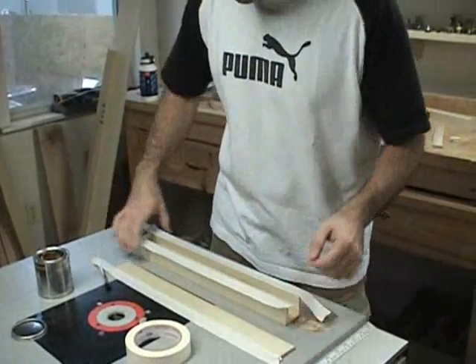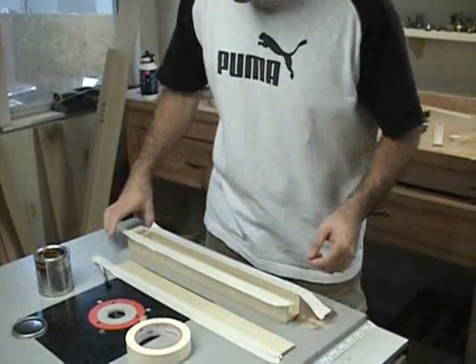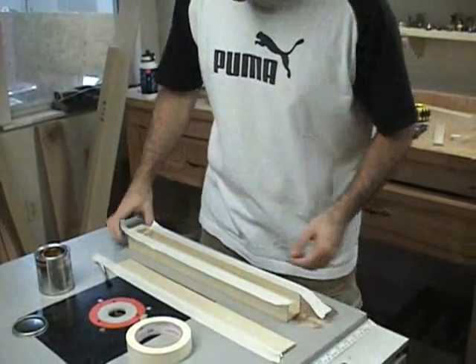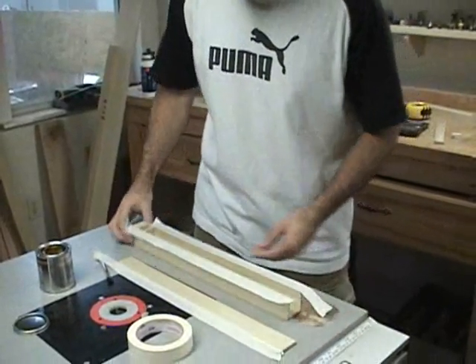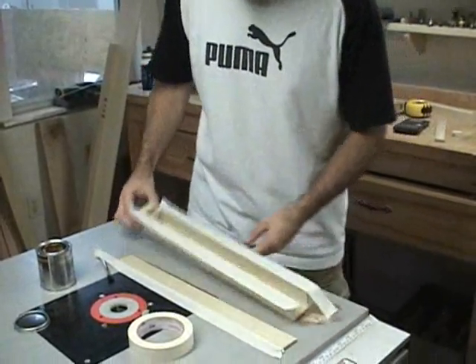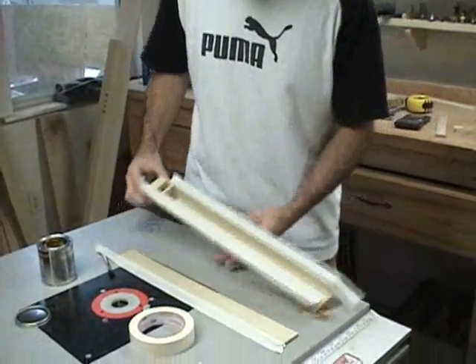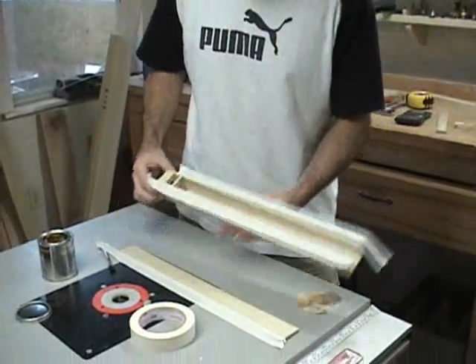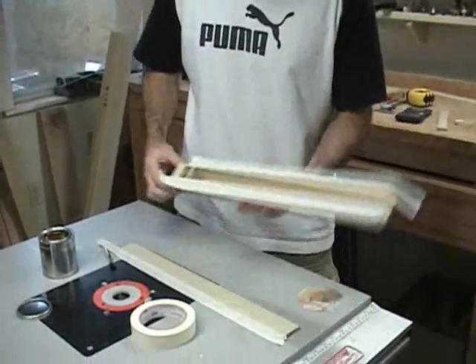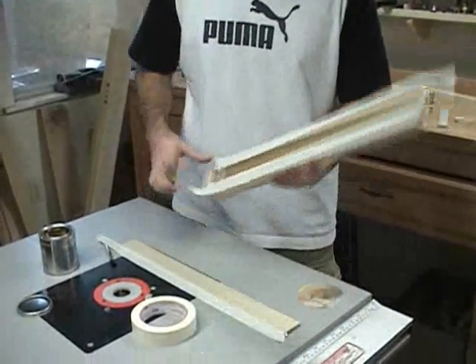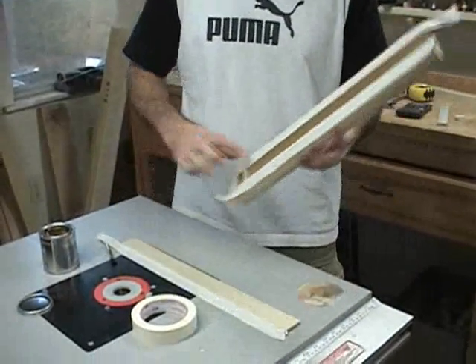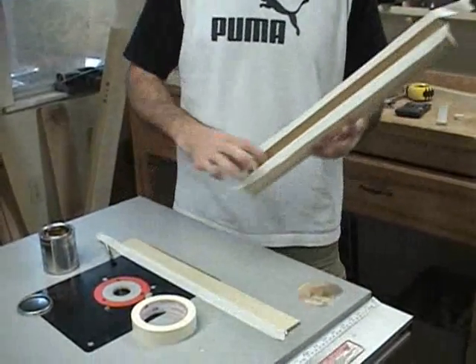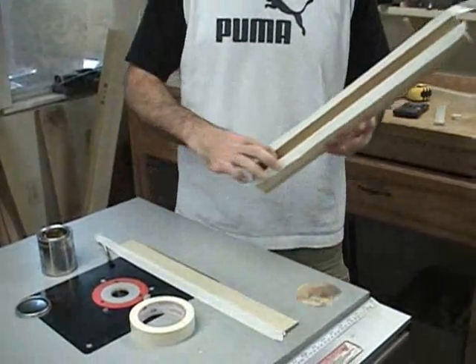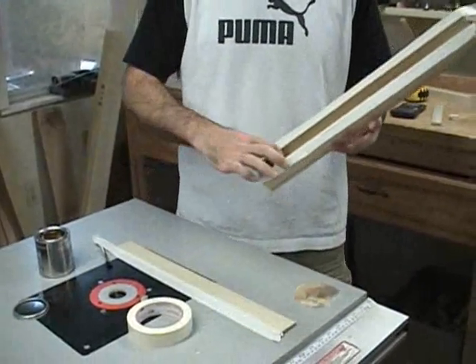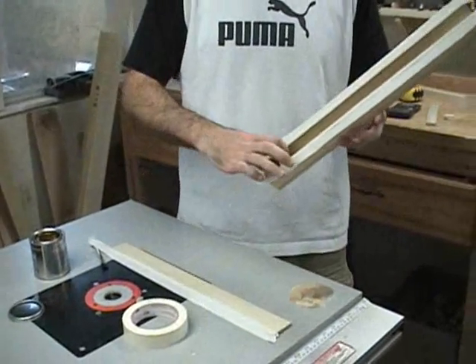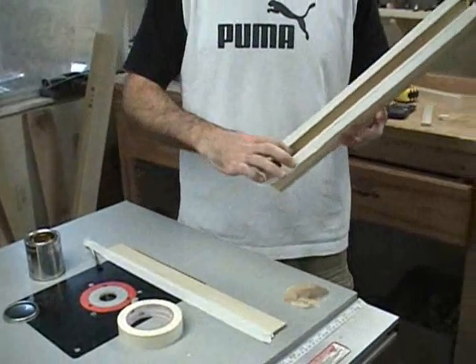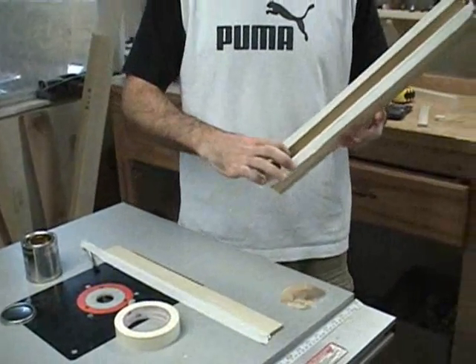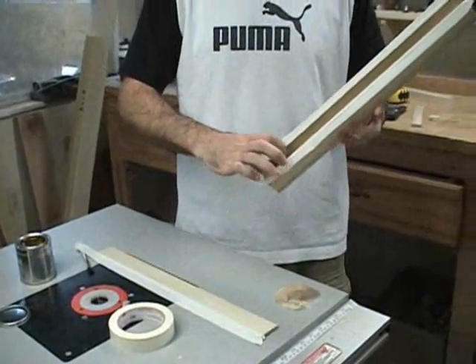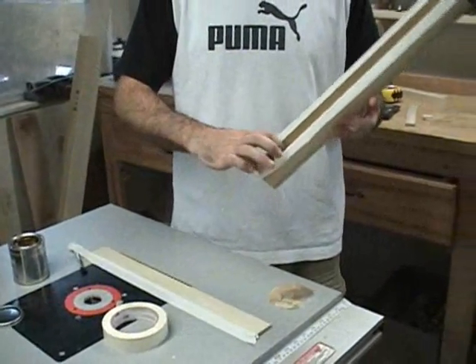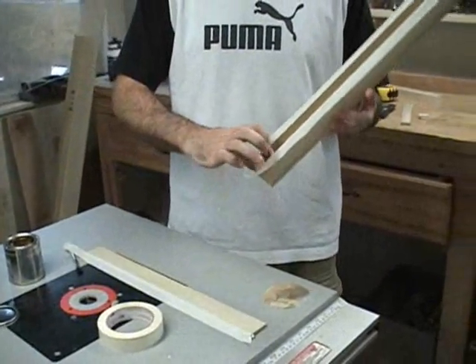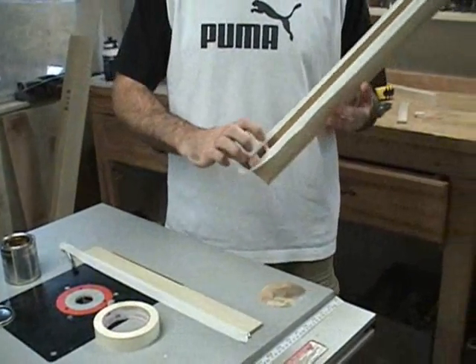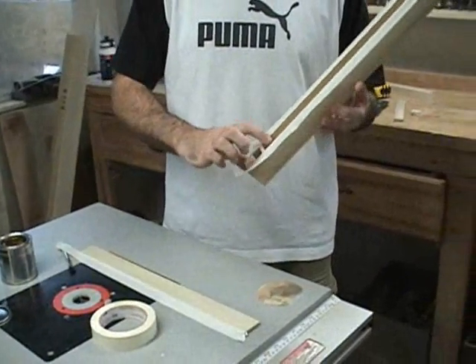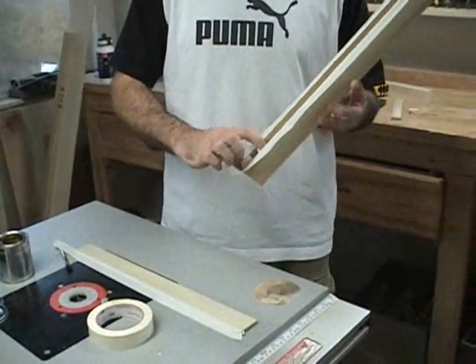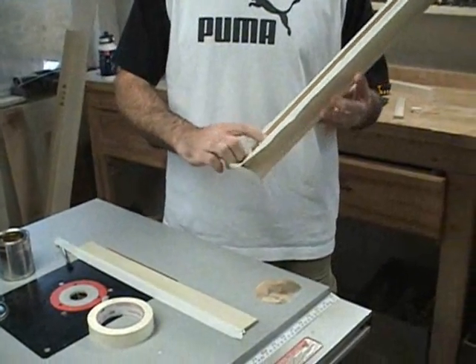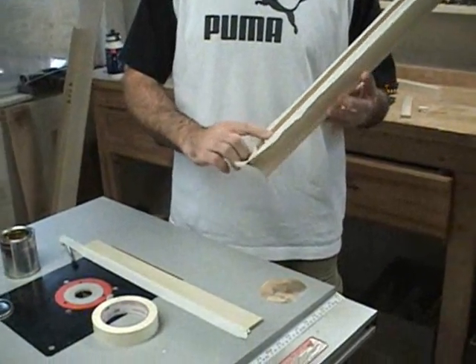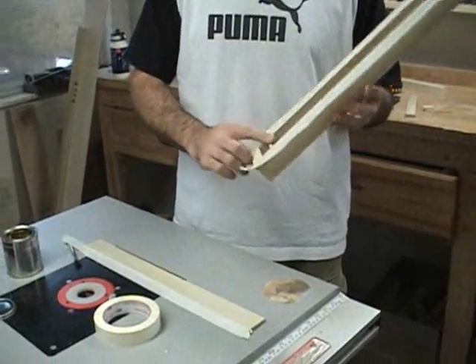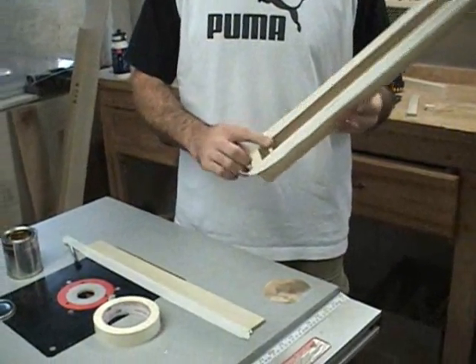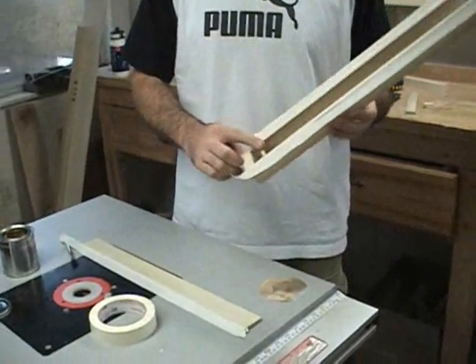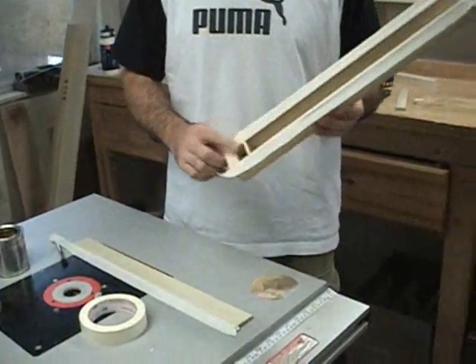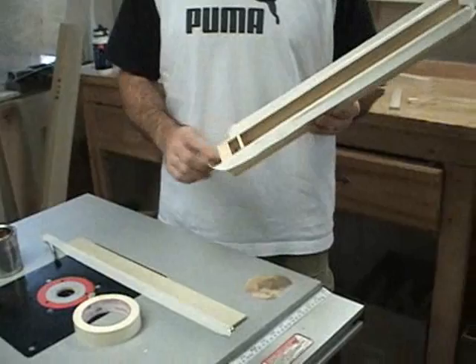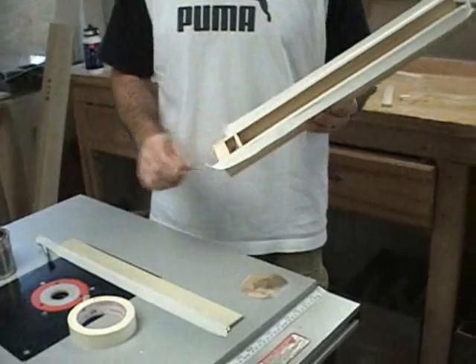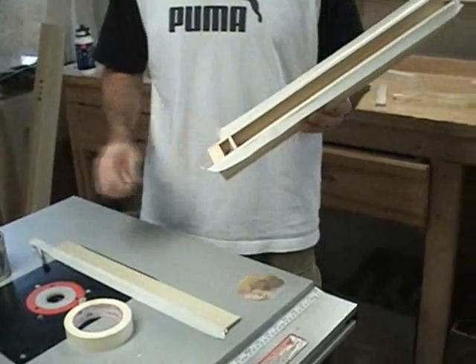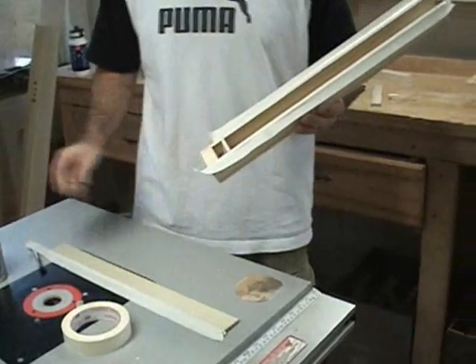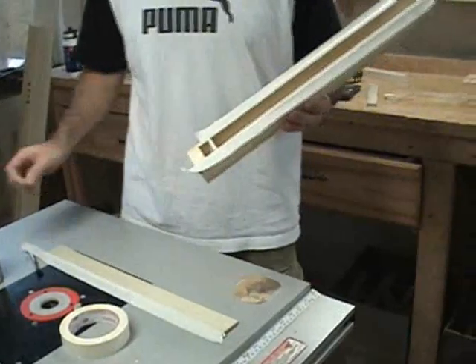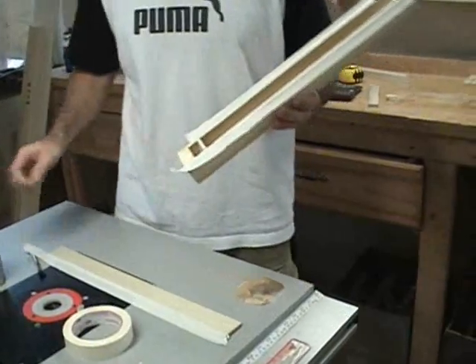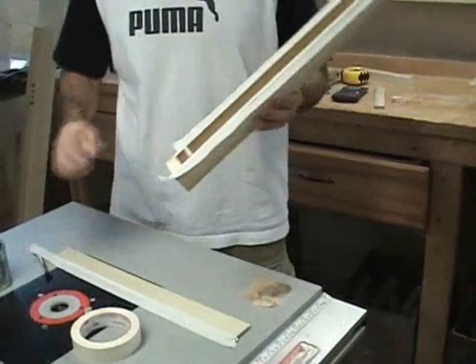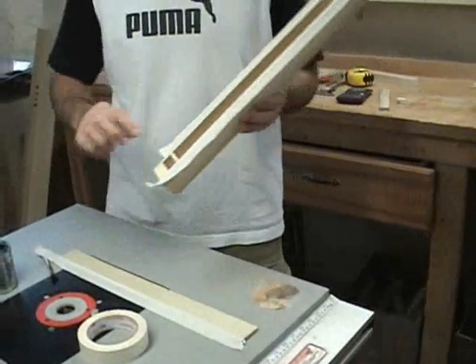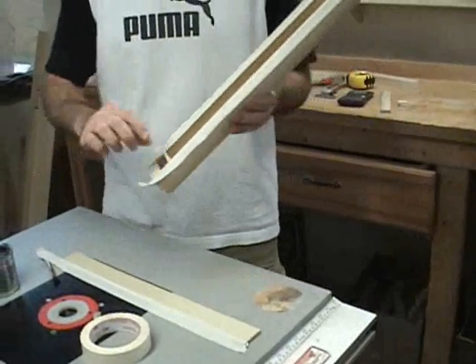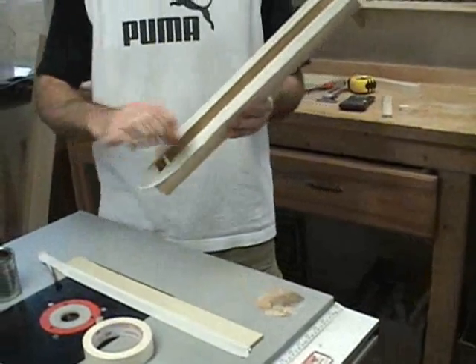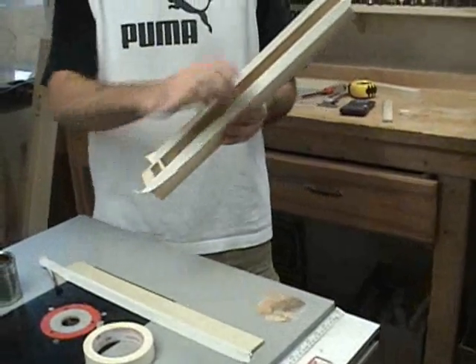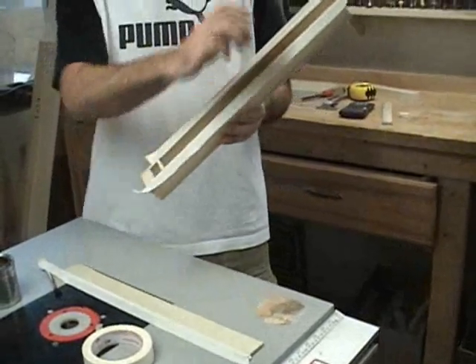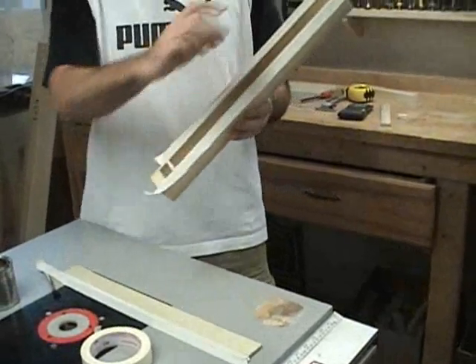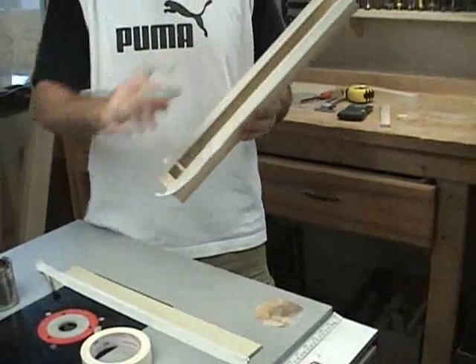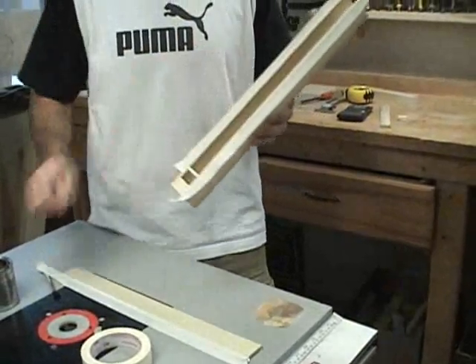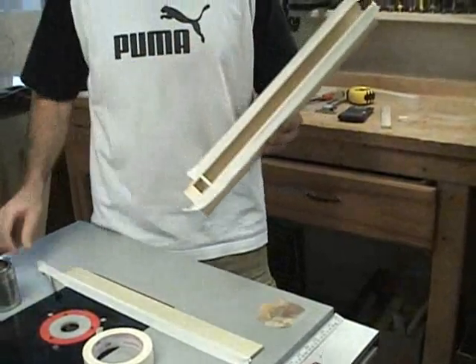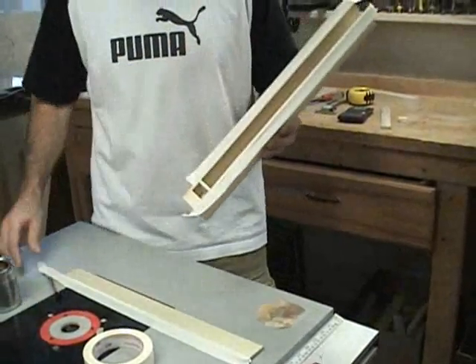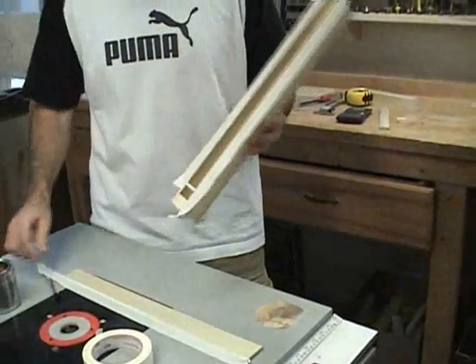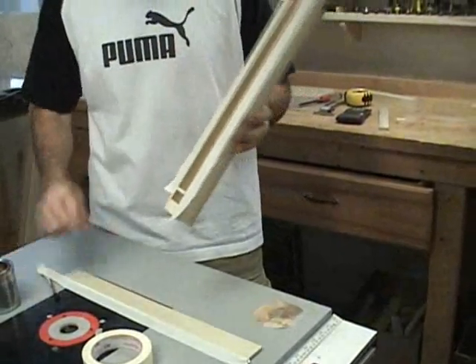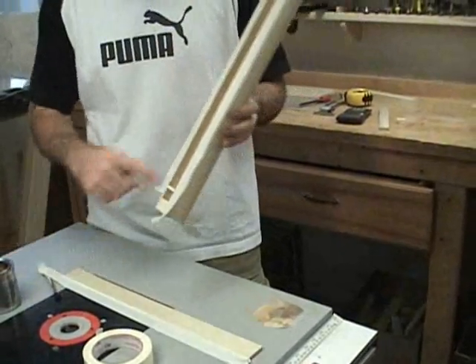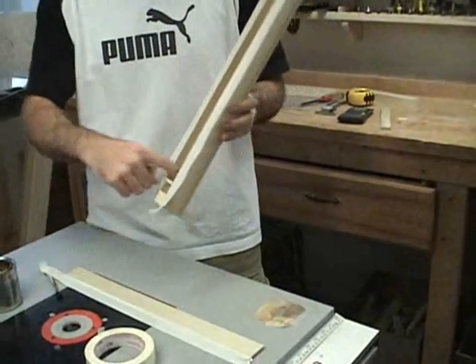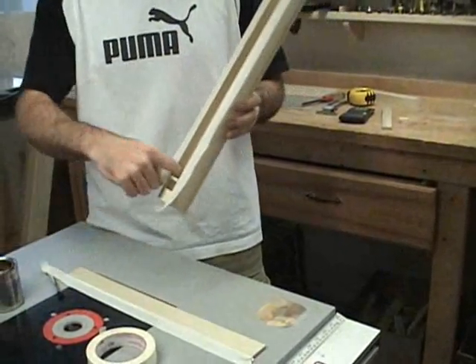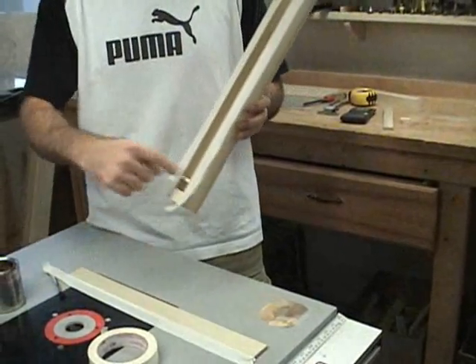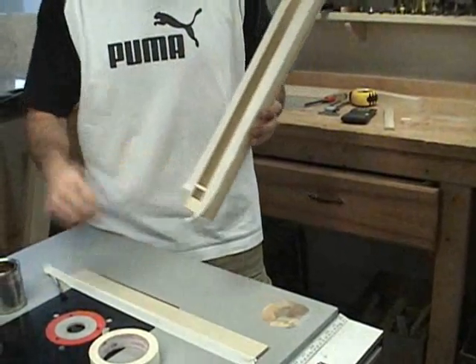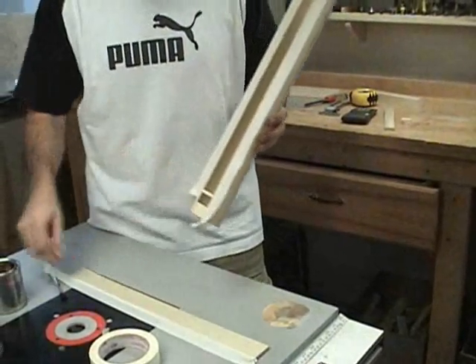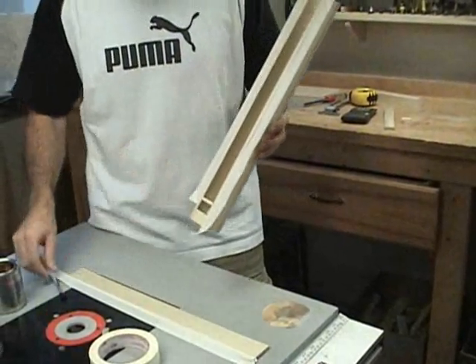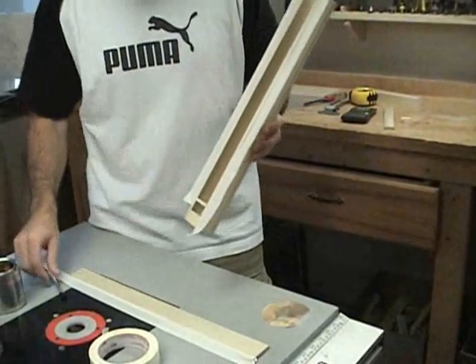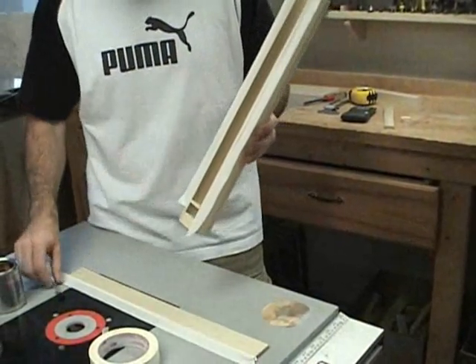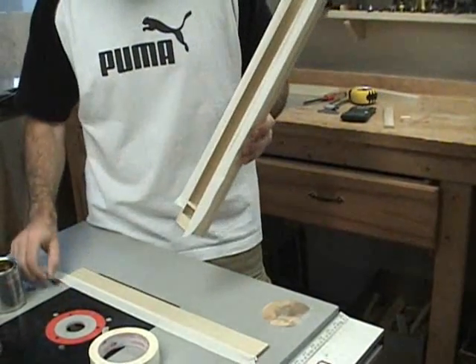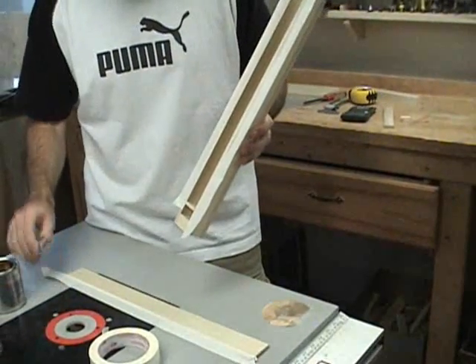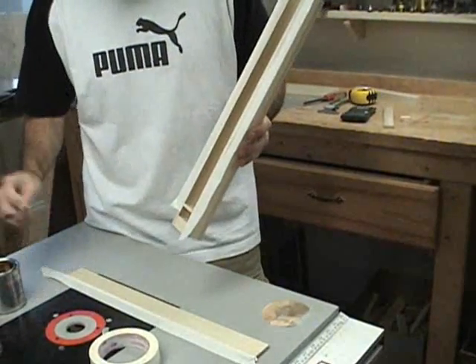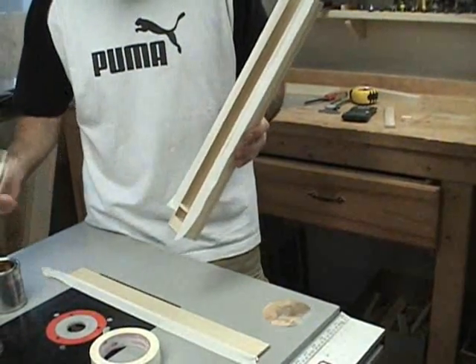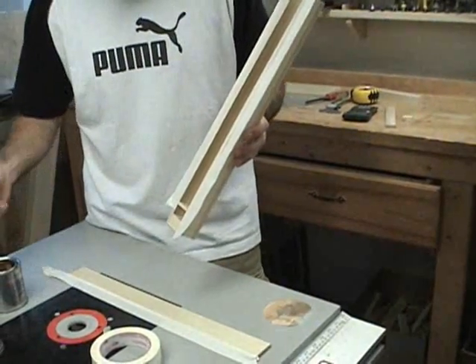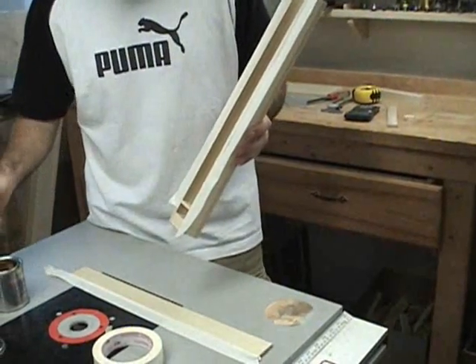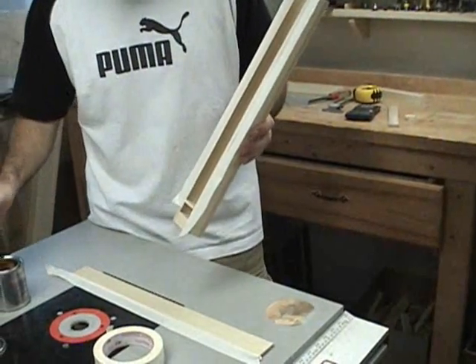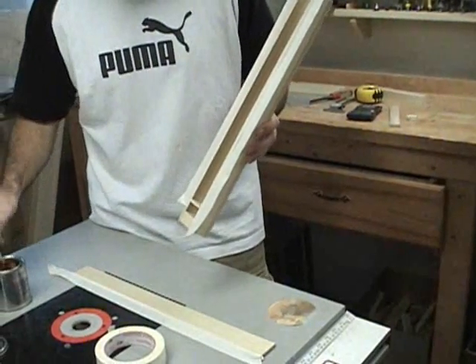The top side of the block, being an end grain, will absorb lots of polyurethane. So I'll spray the rest of it, but I'll go ahead and brush polyurethane onto this area.